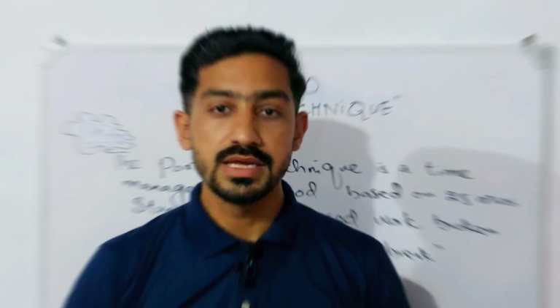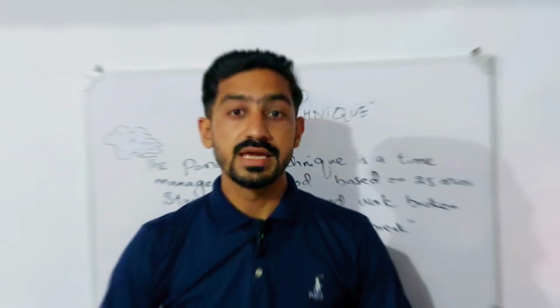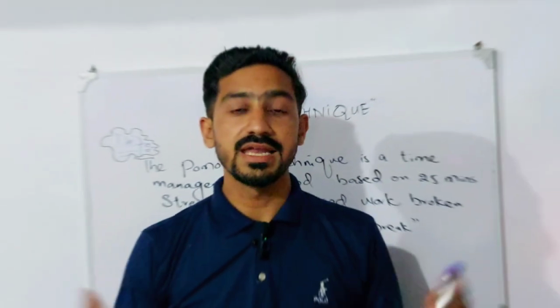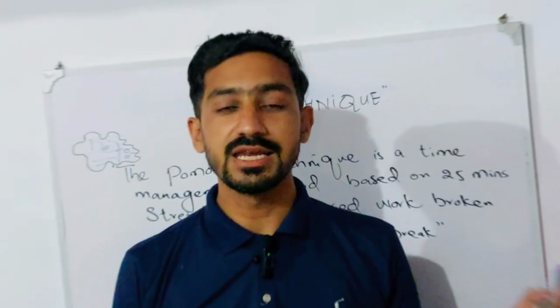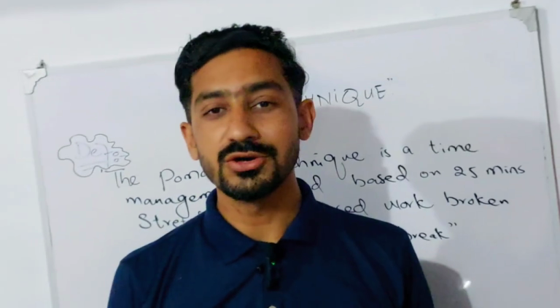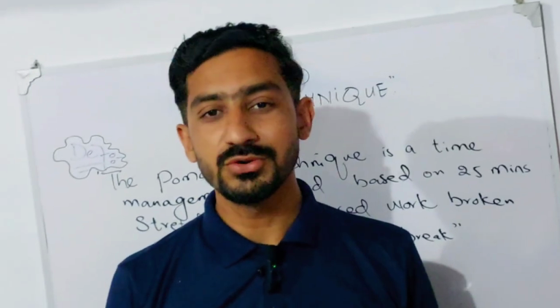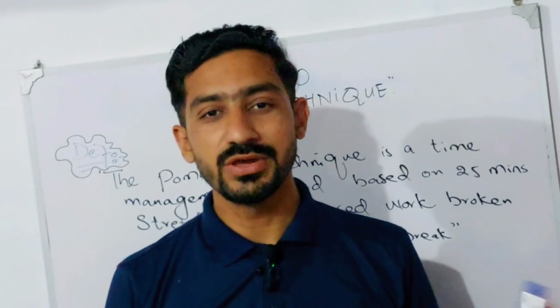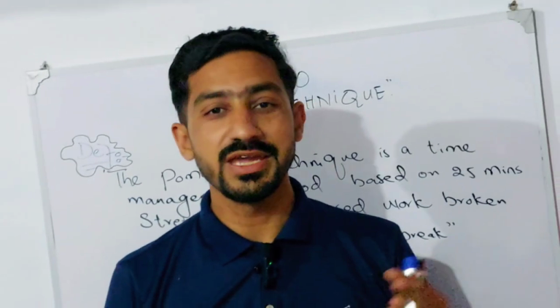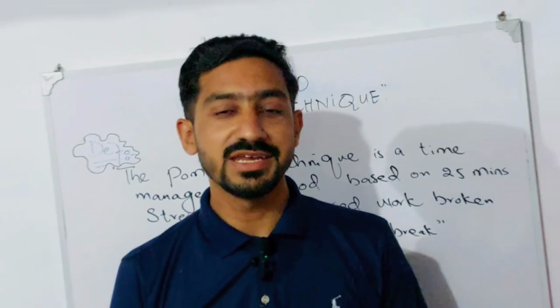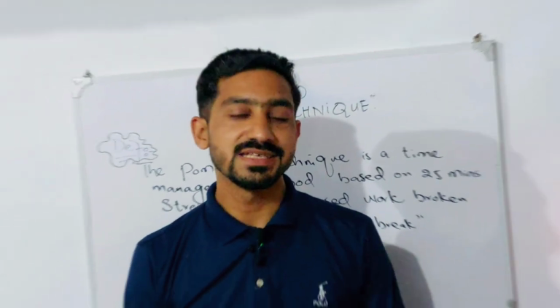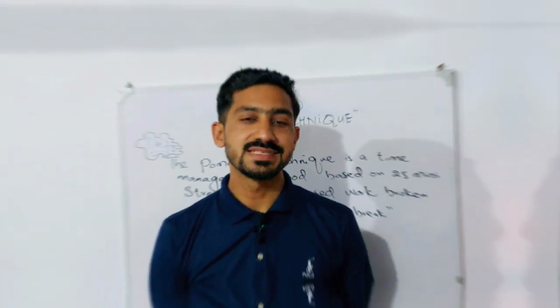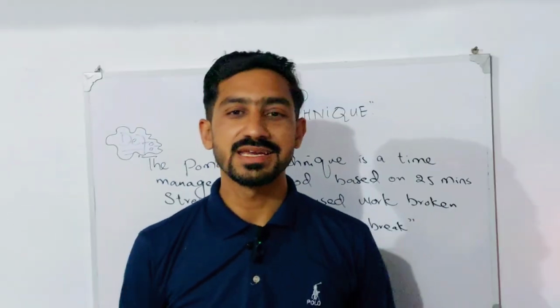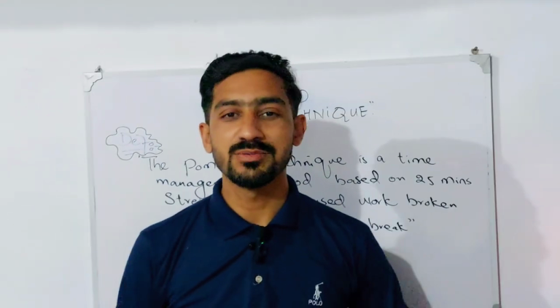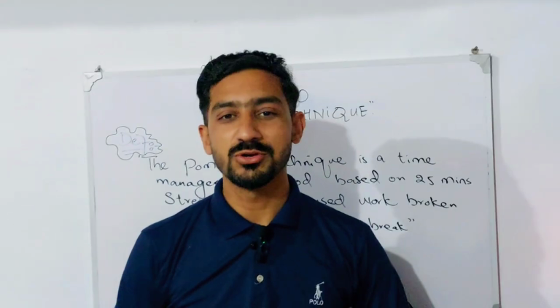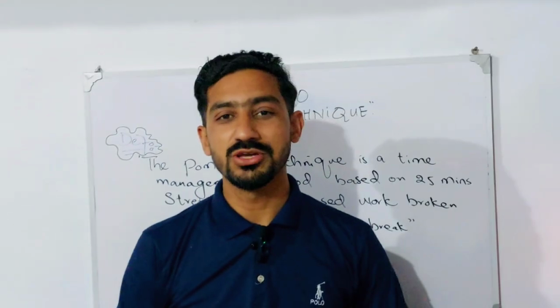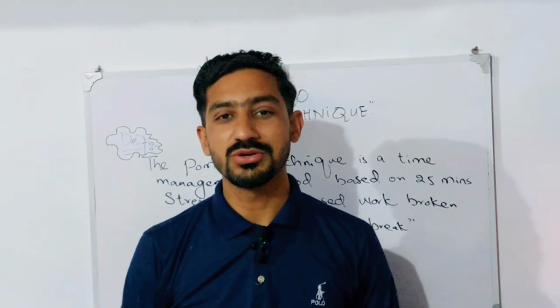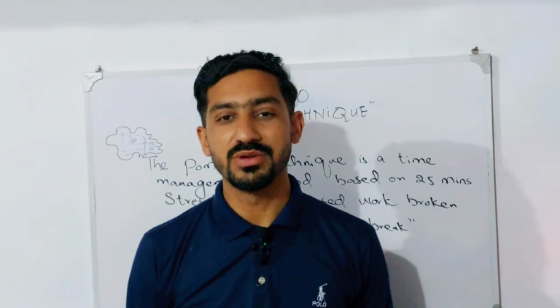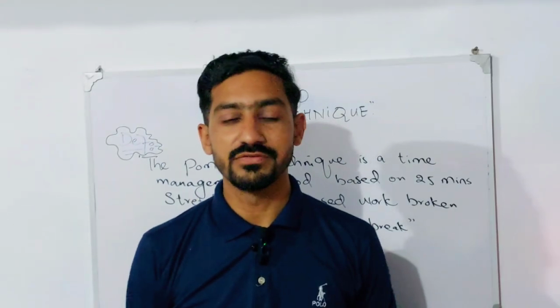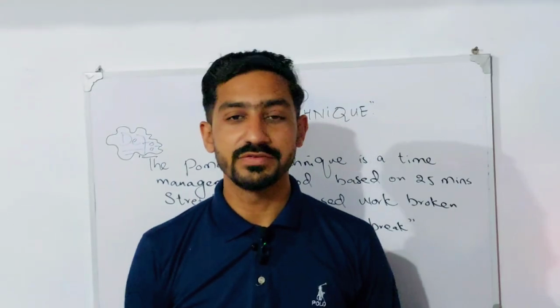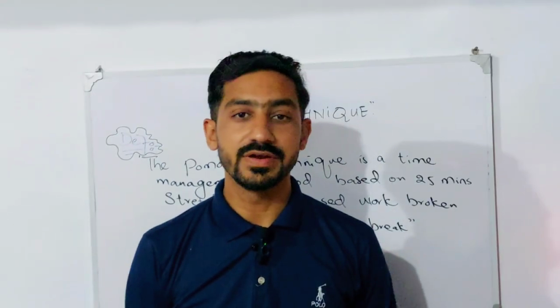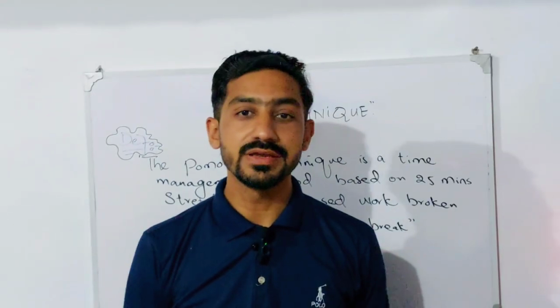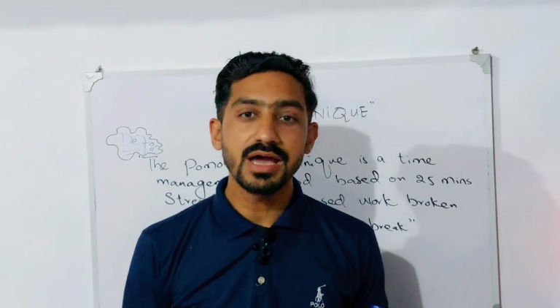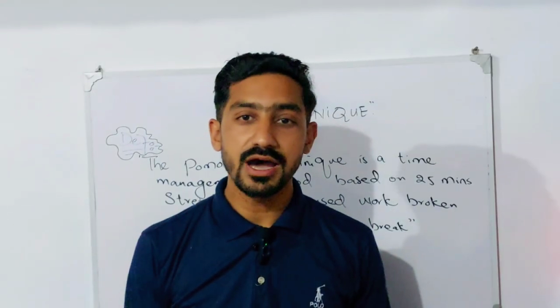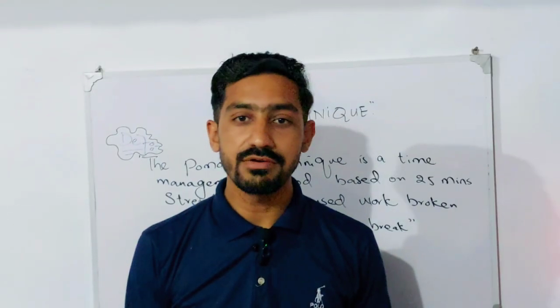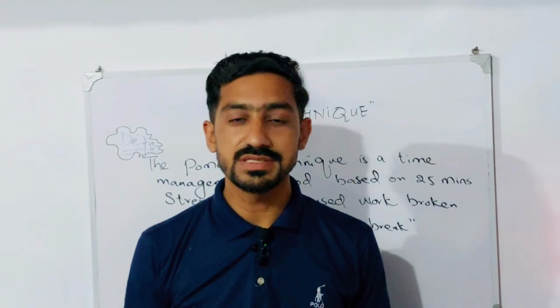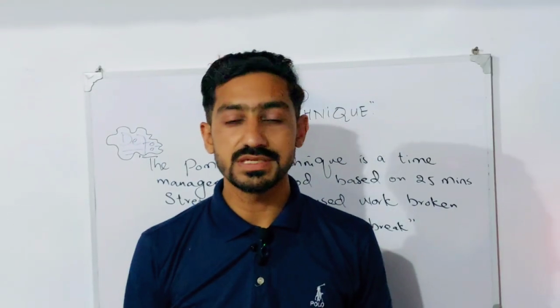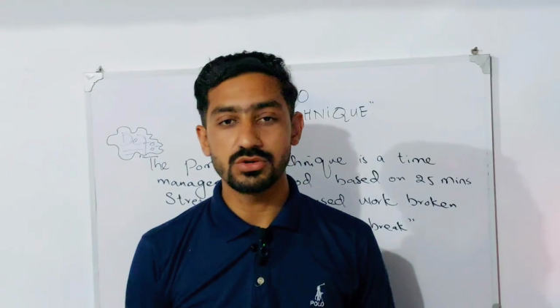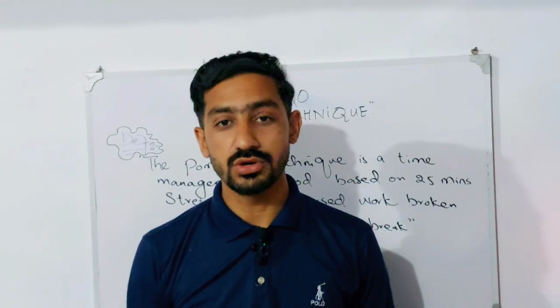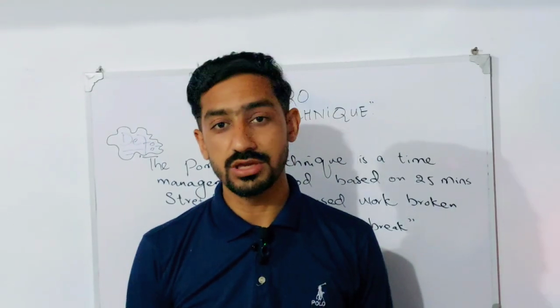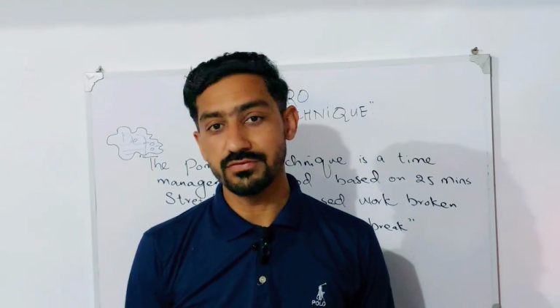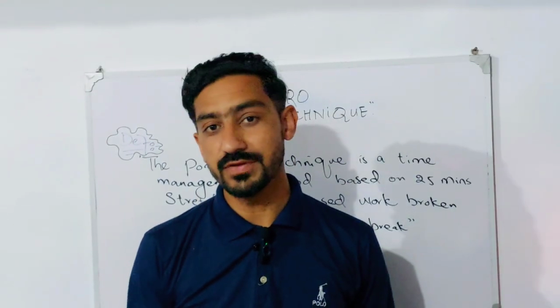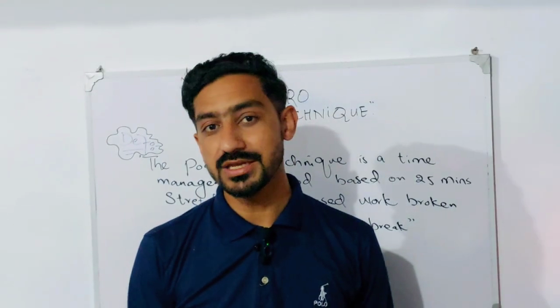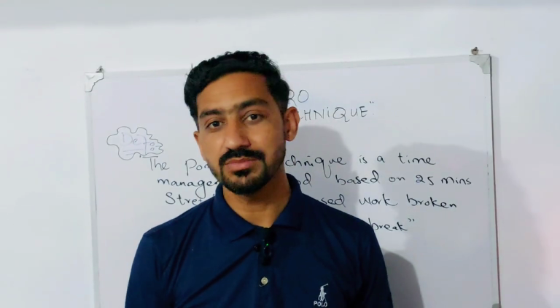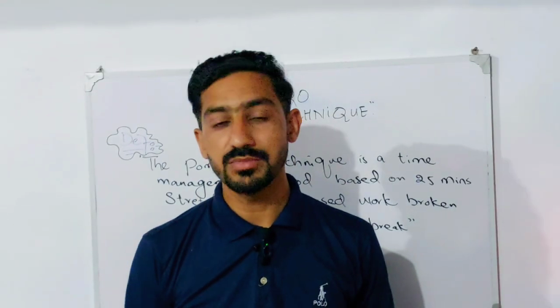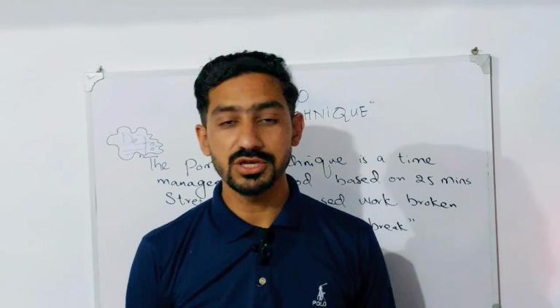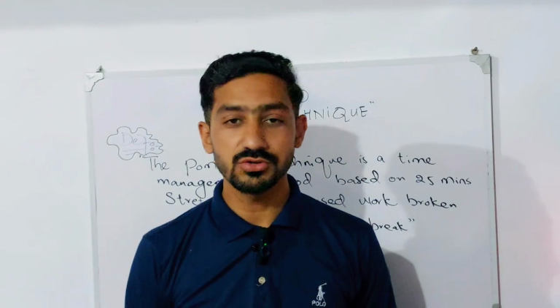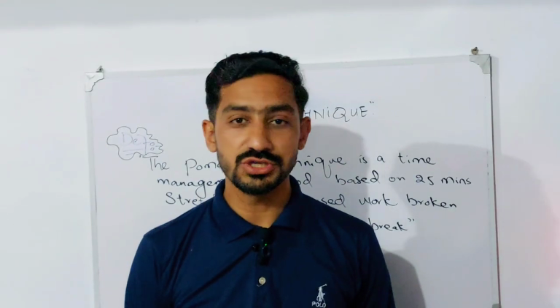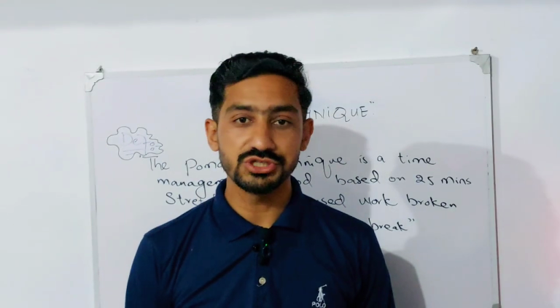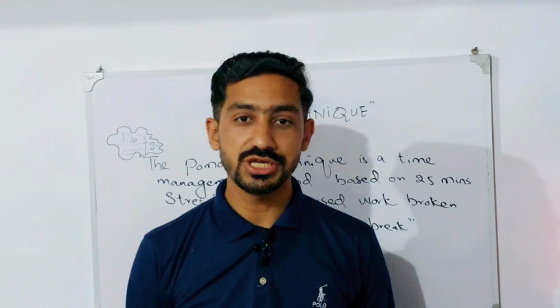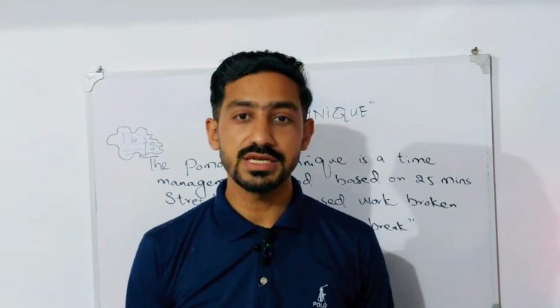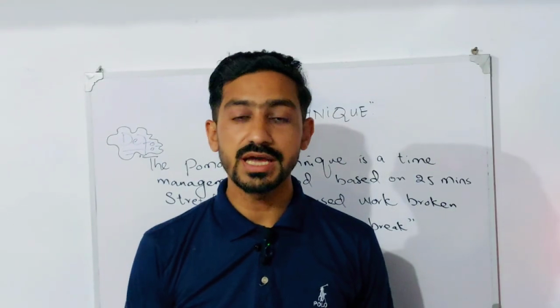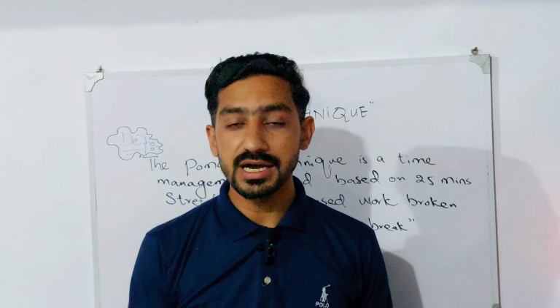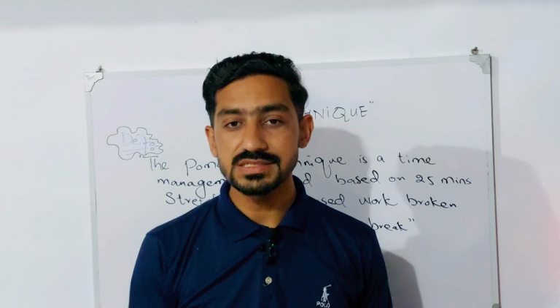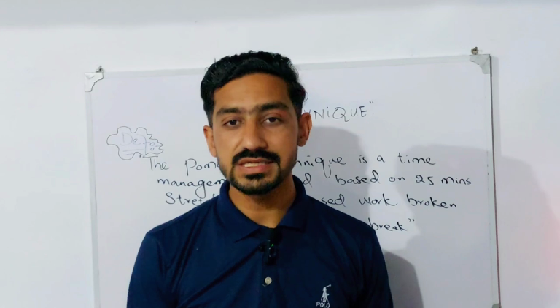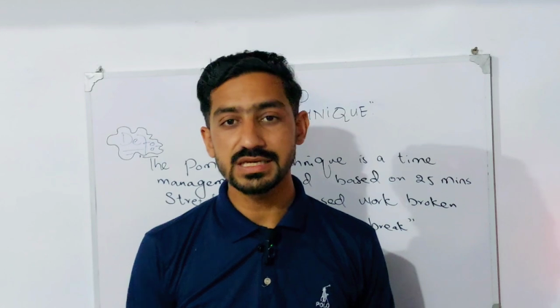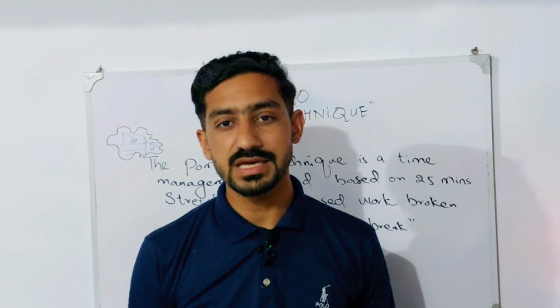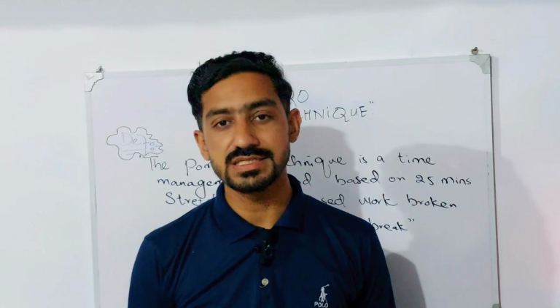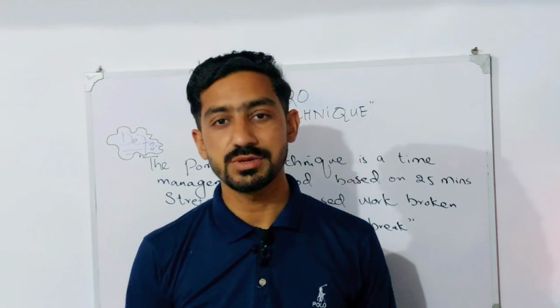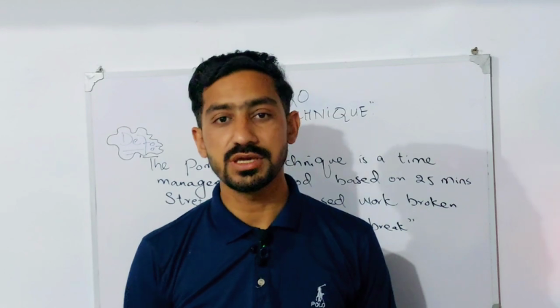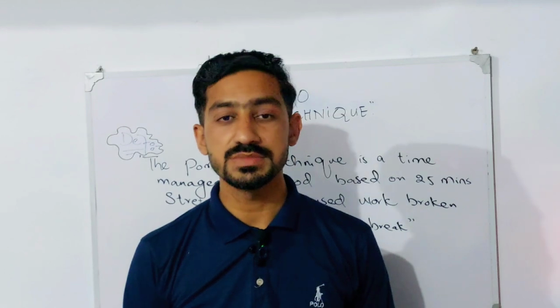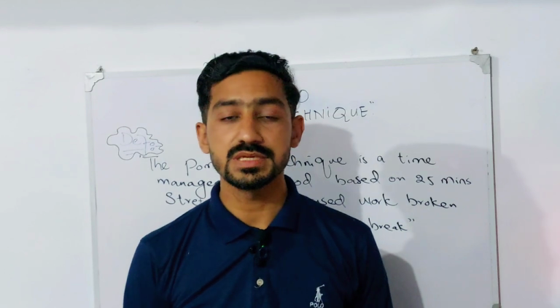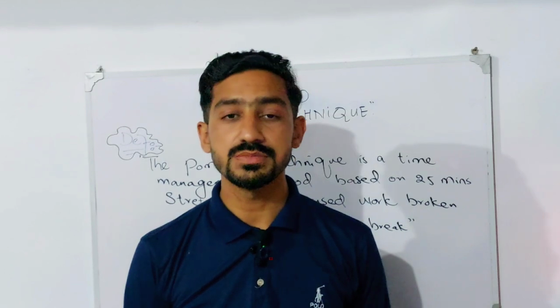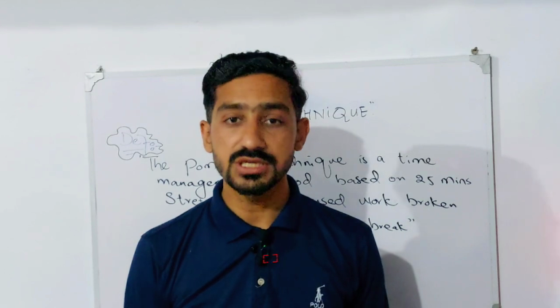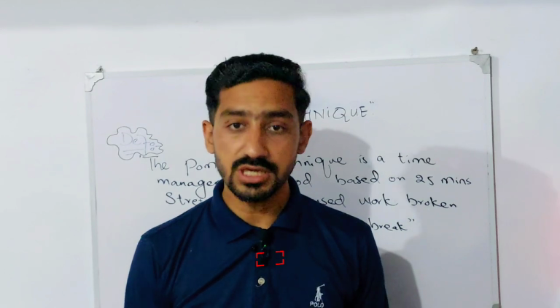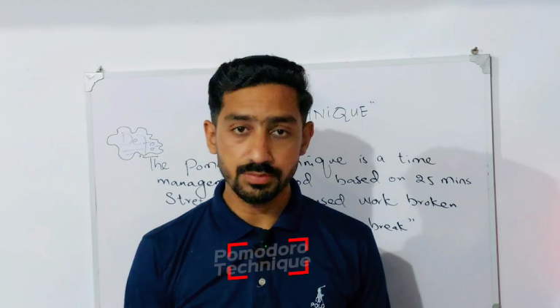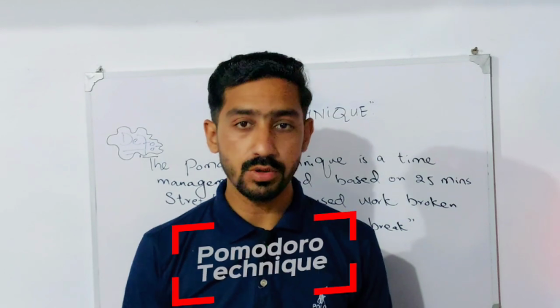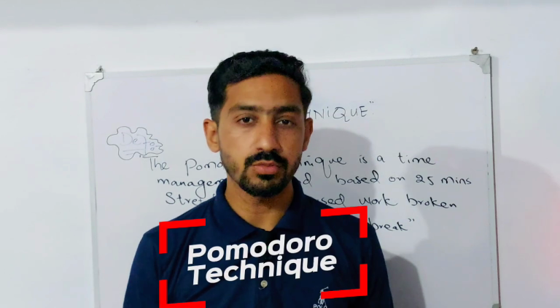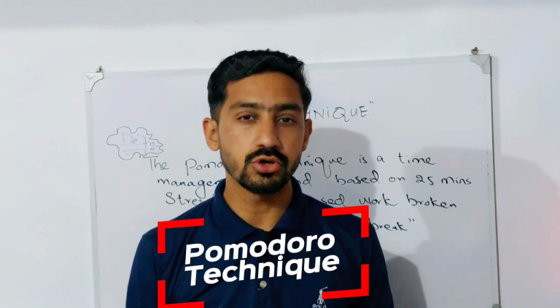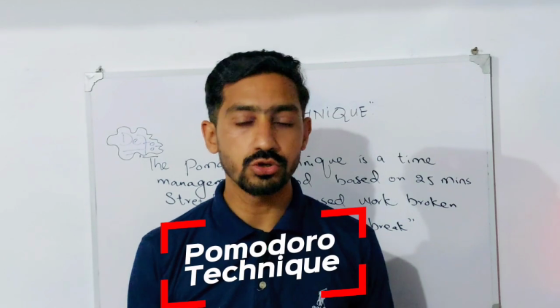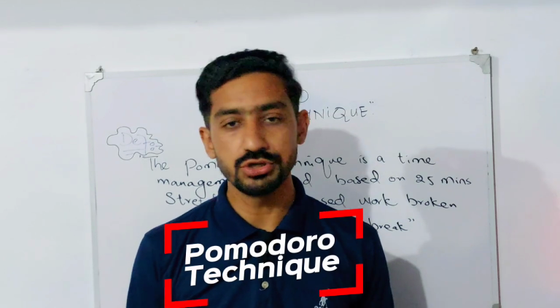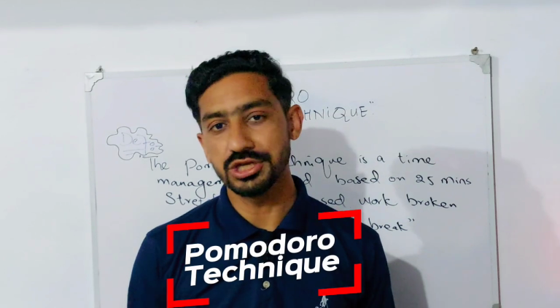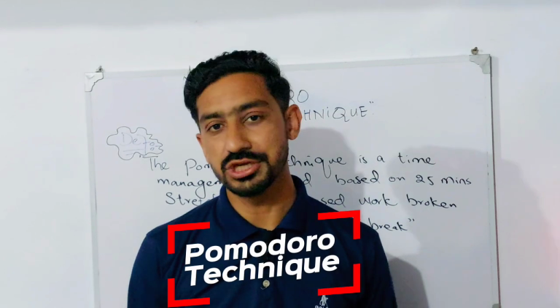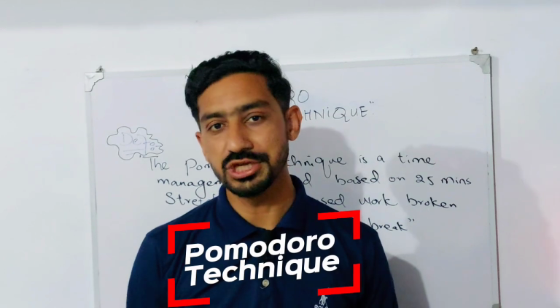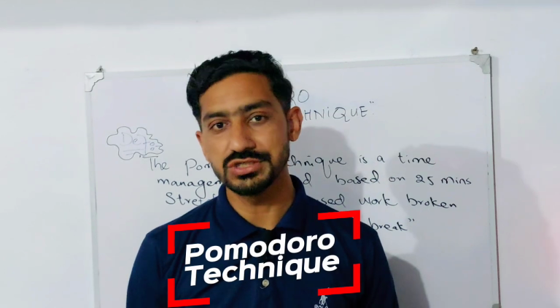Hello and assalamu alaikum everyone. How is it going? Welcome back to the channel. In today's class we will understand the Pomodoro Technique.